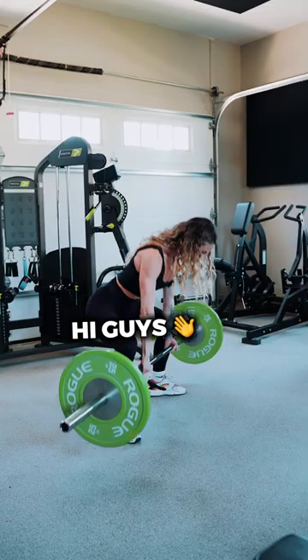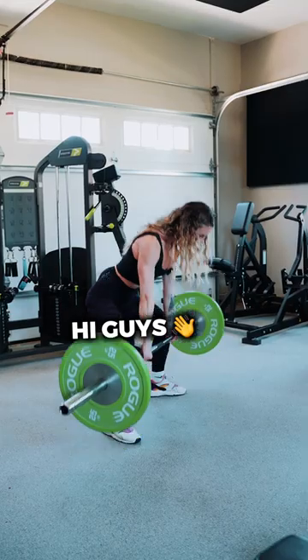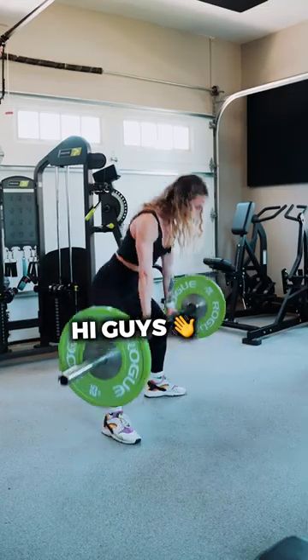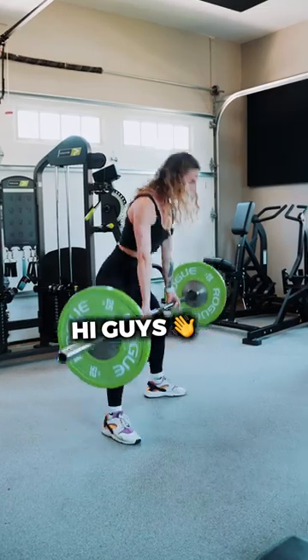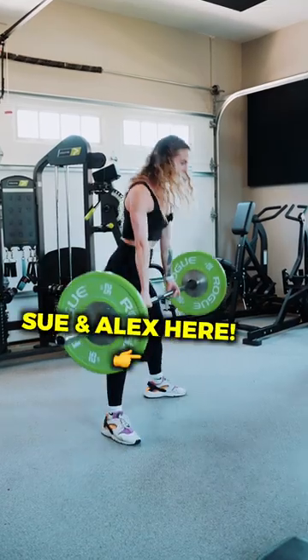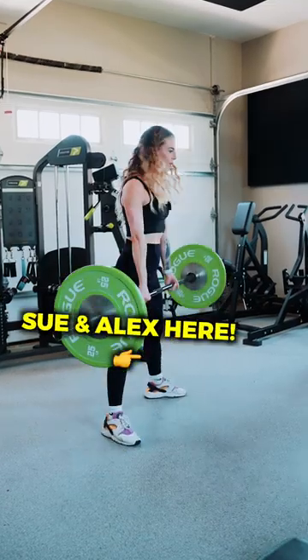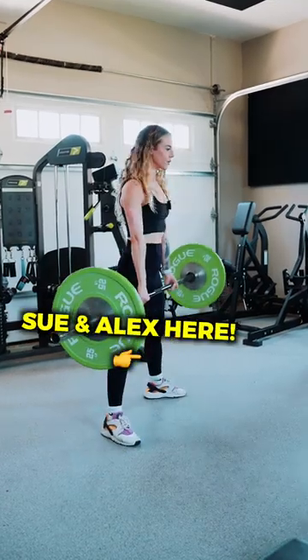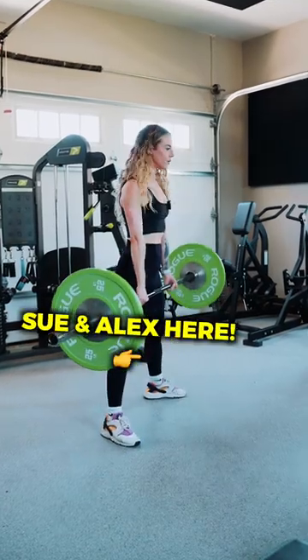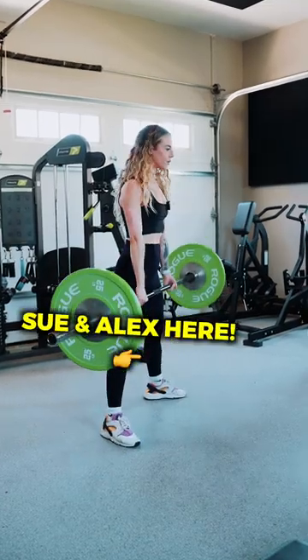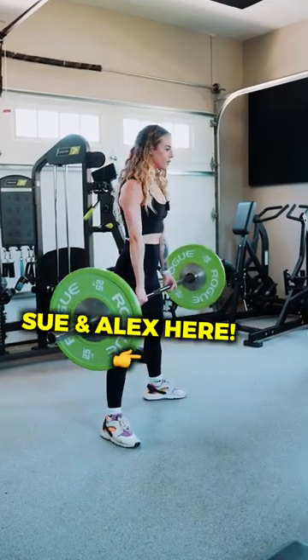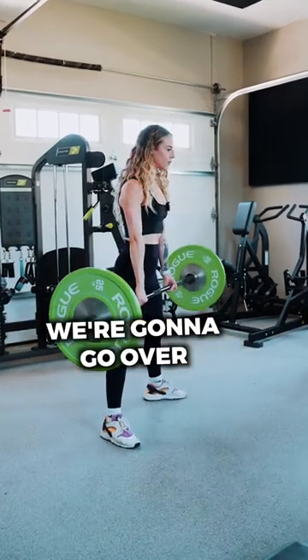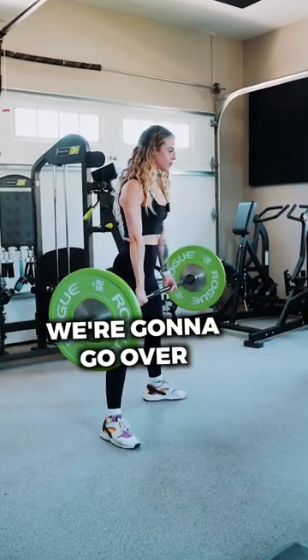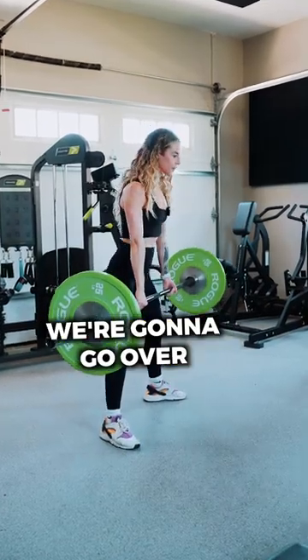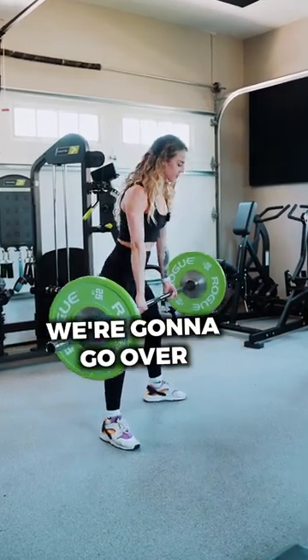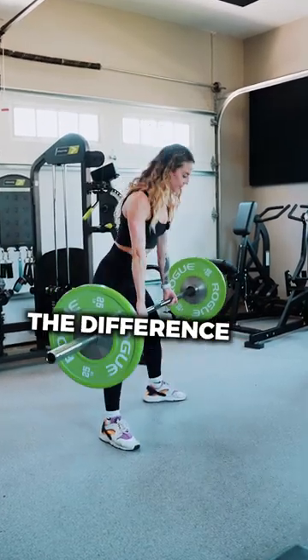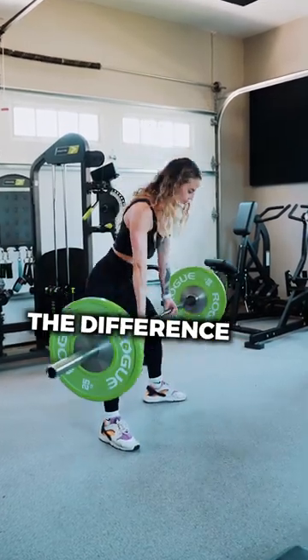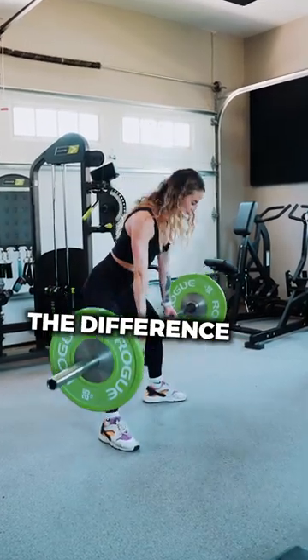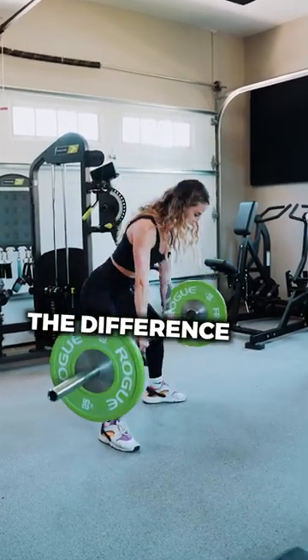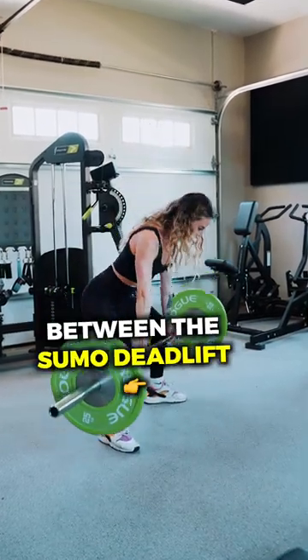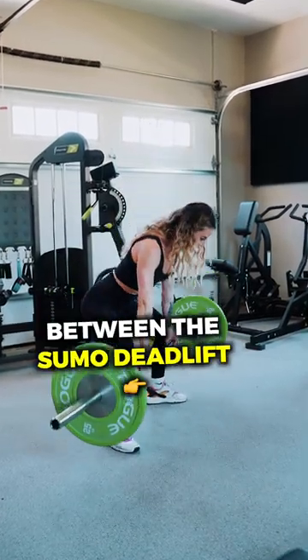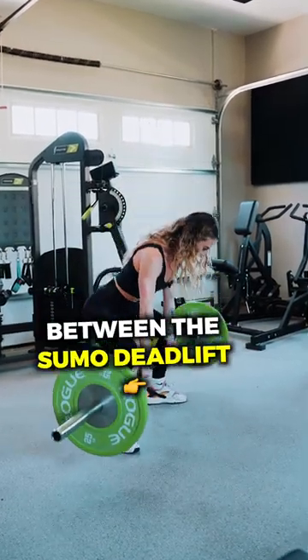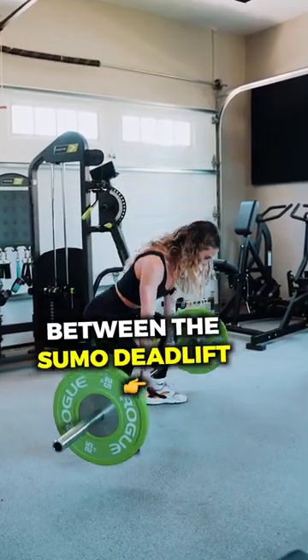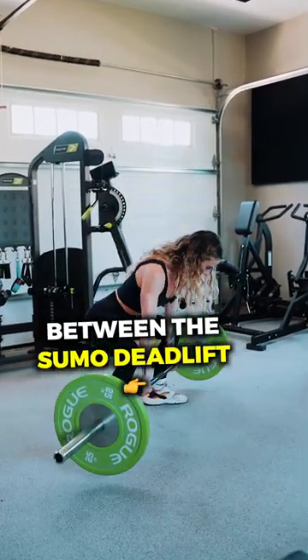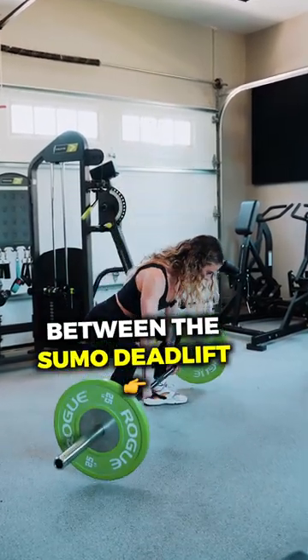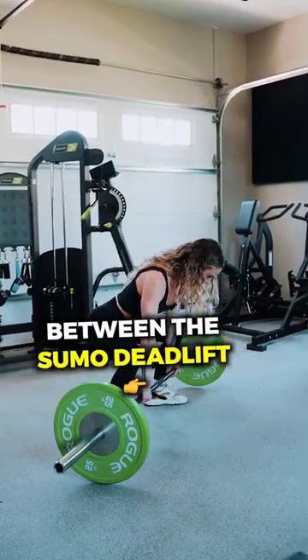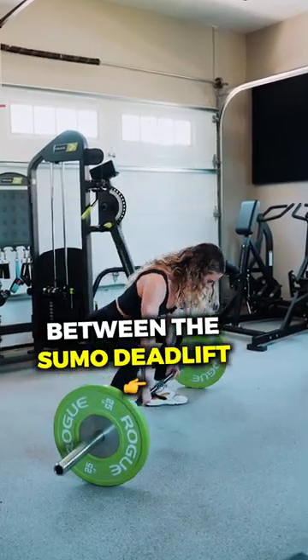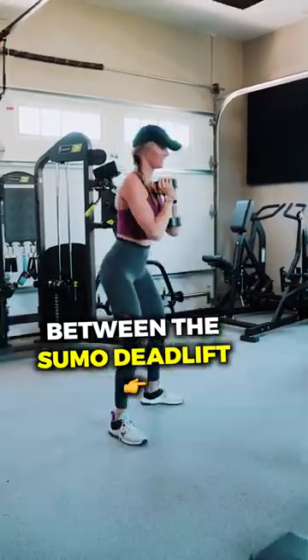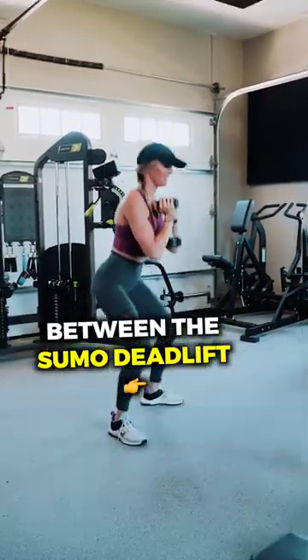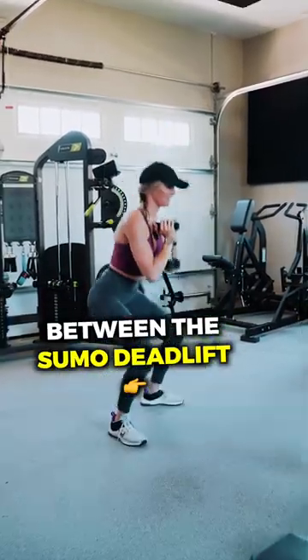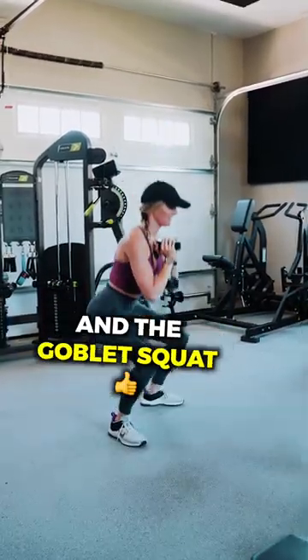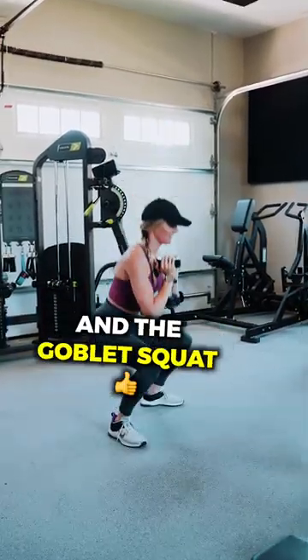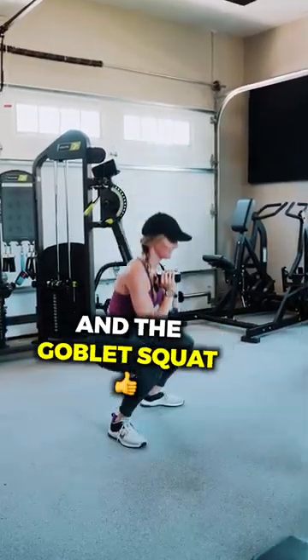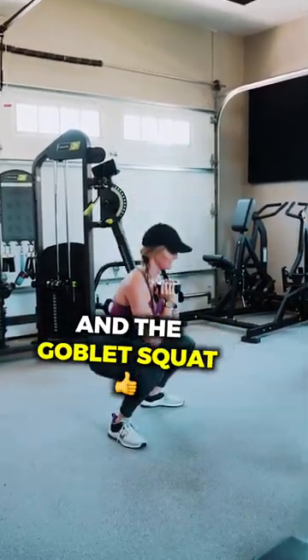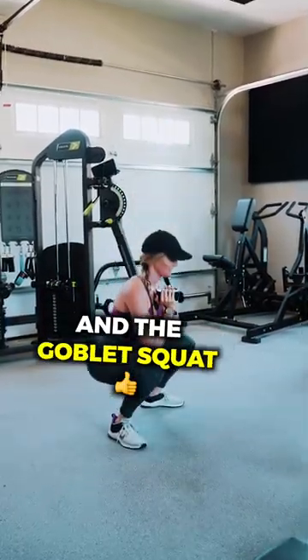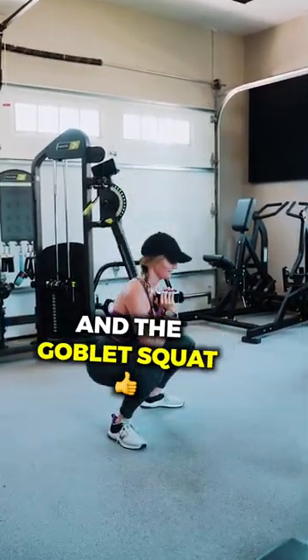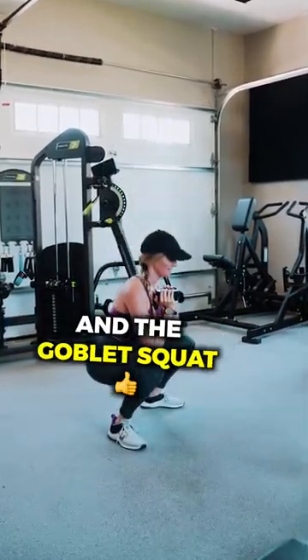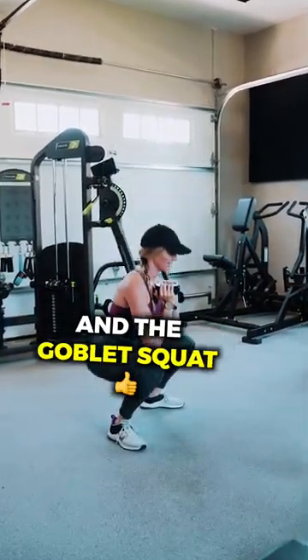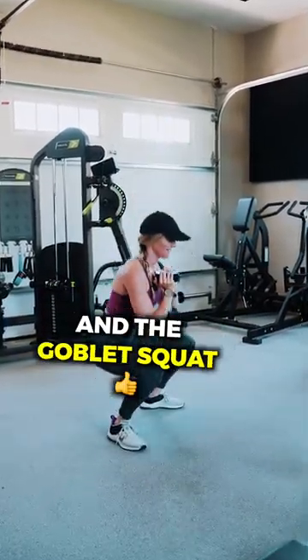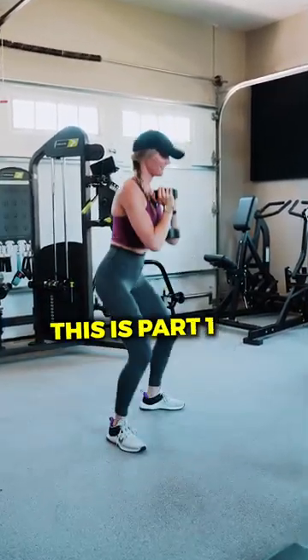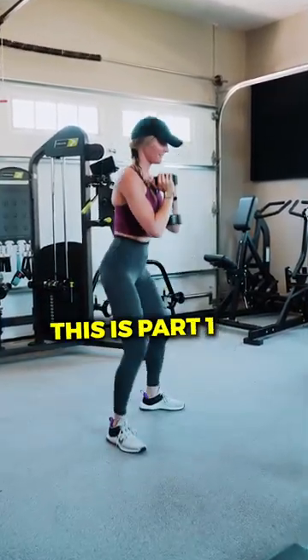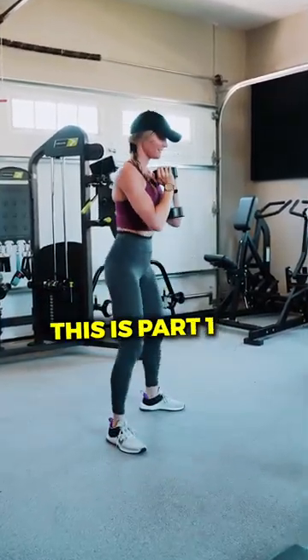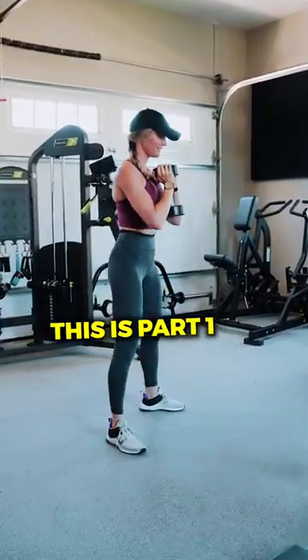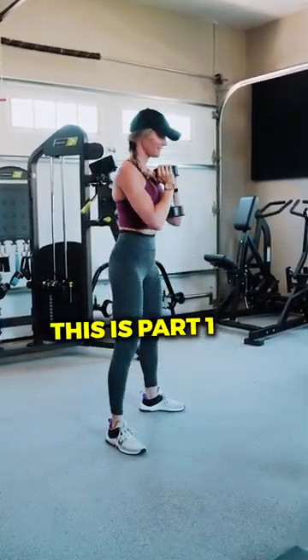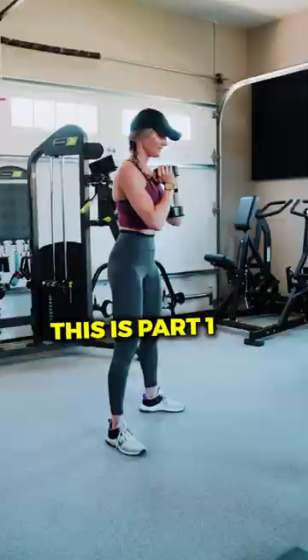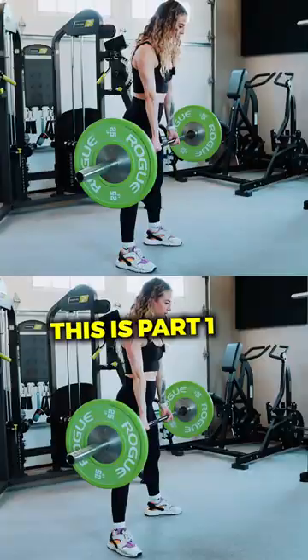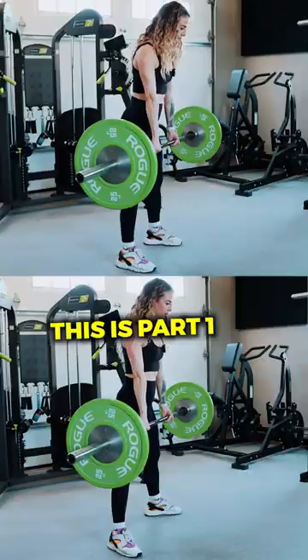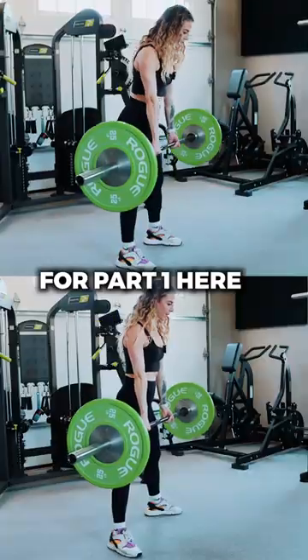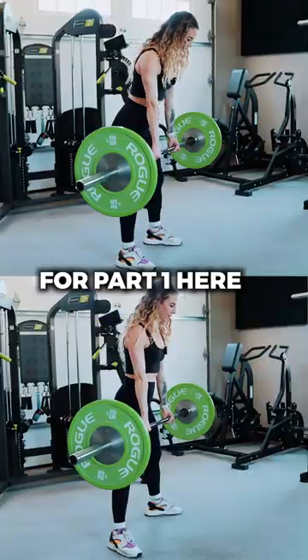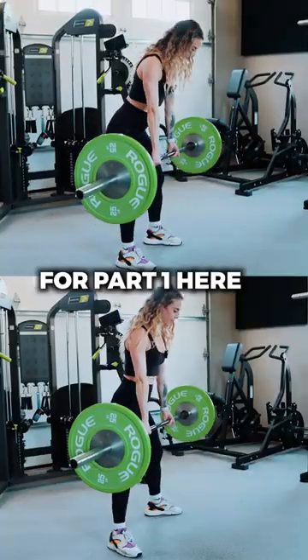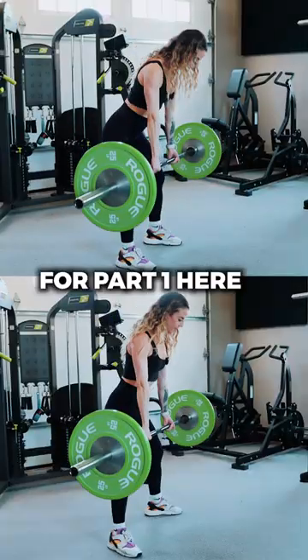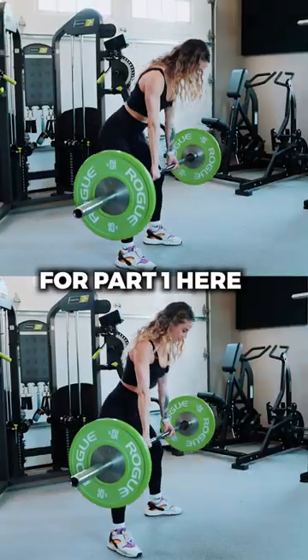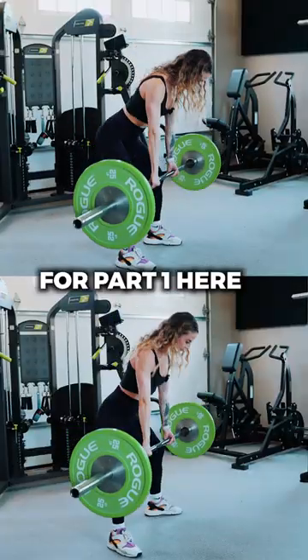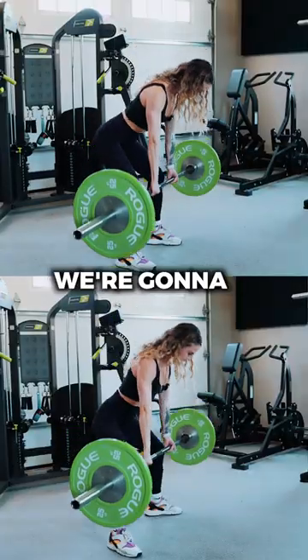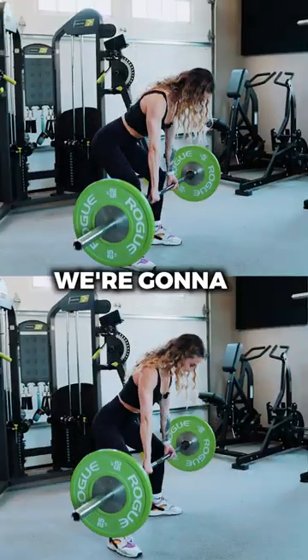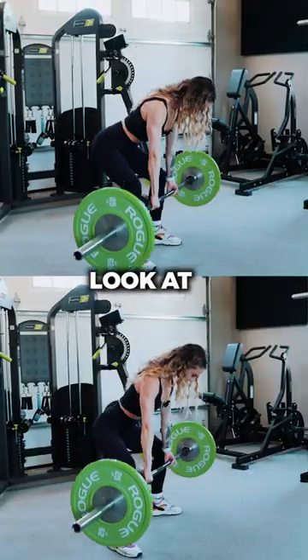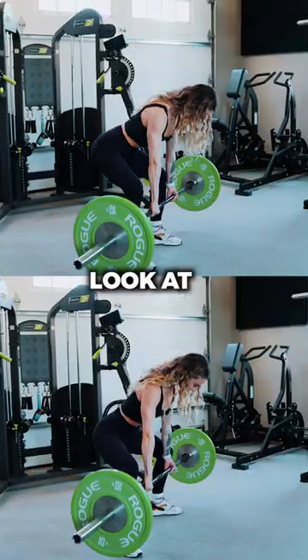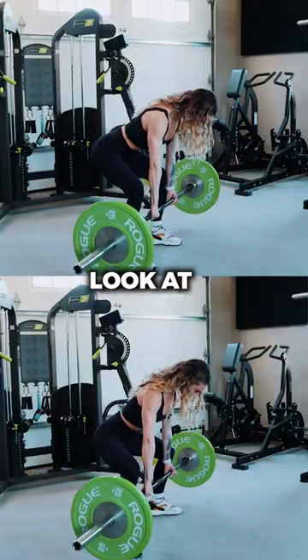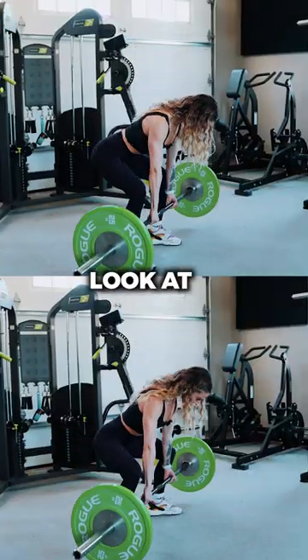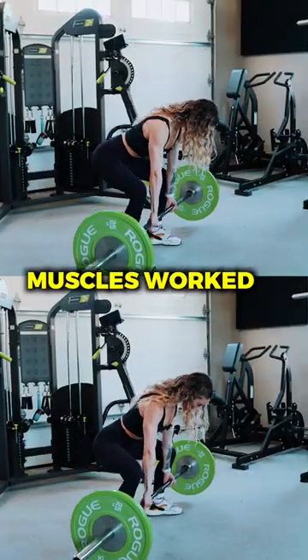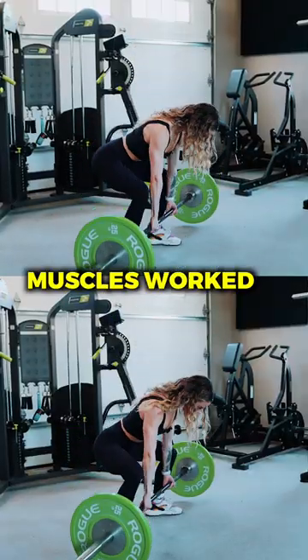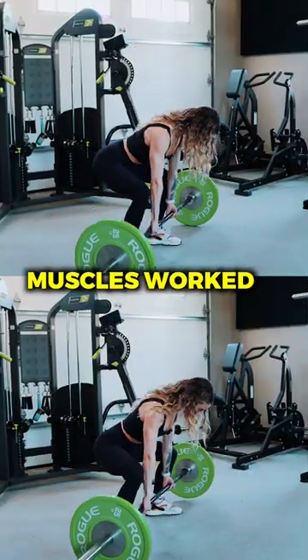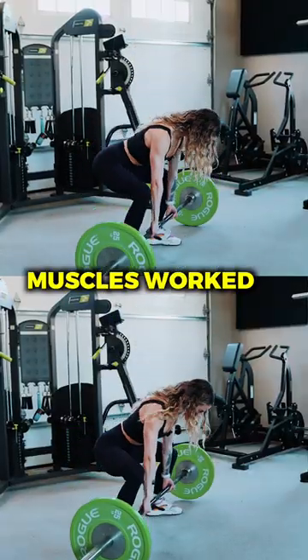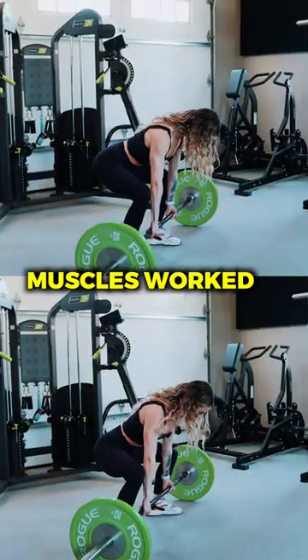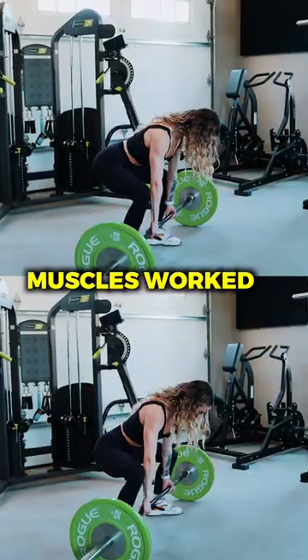Hi guys, Sue and Alex here. We're going to go over the difference between the sumo deadlift and the goblet squat. This is part one, and we're going to look at muscles worked.